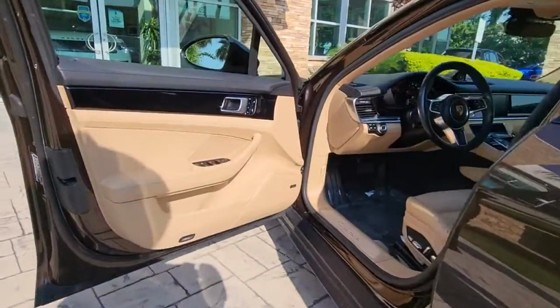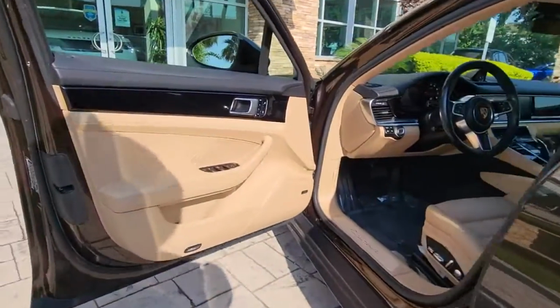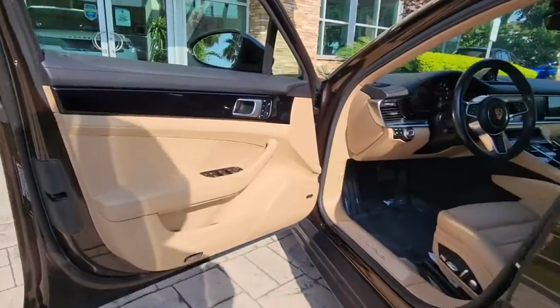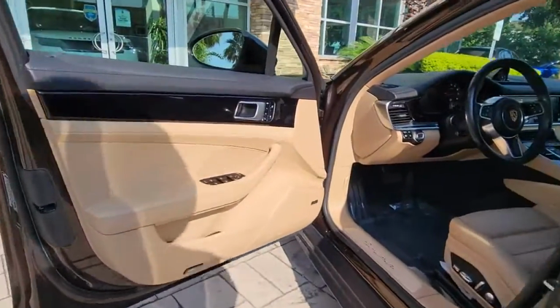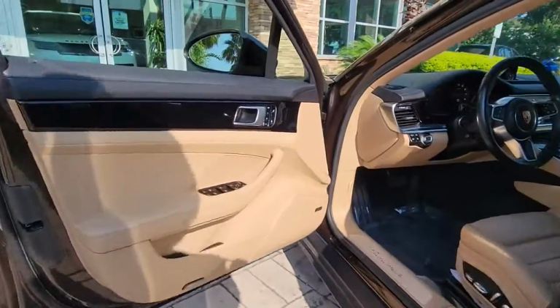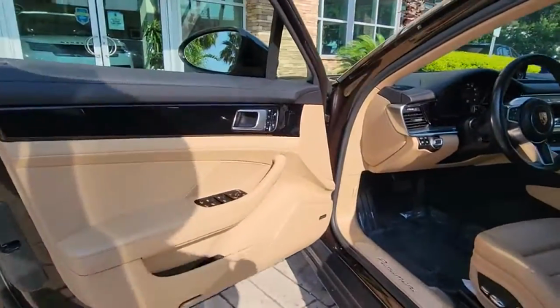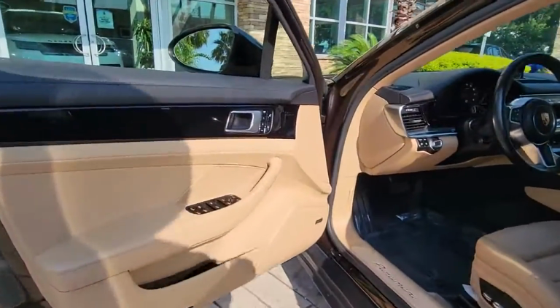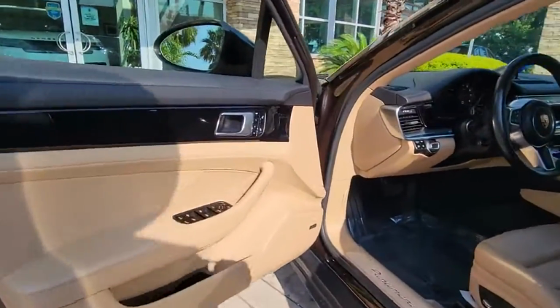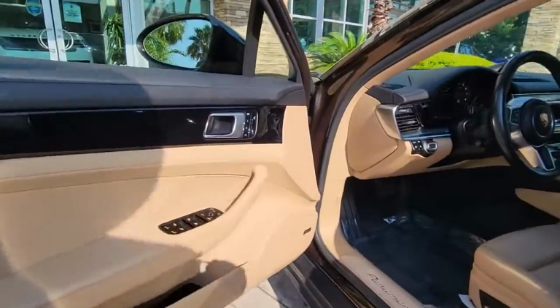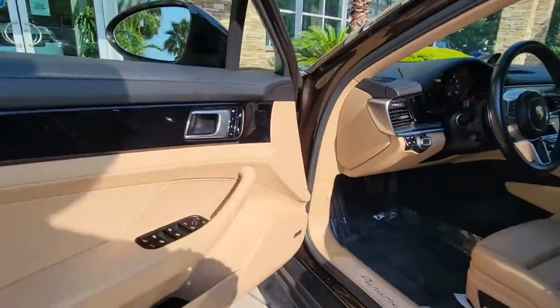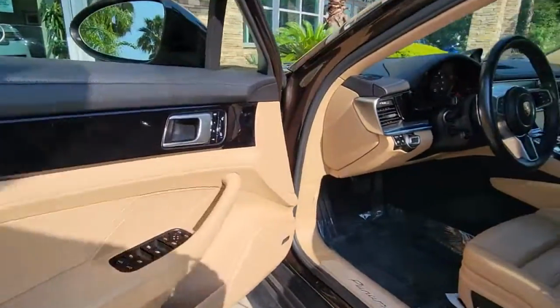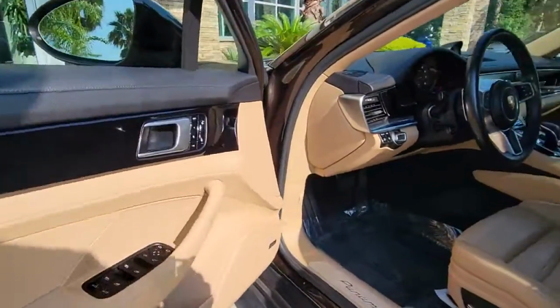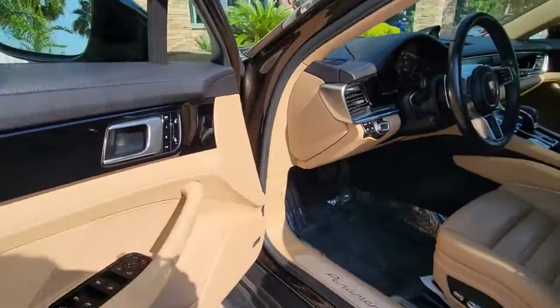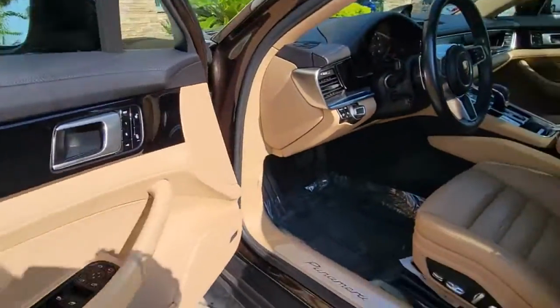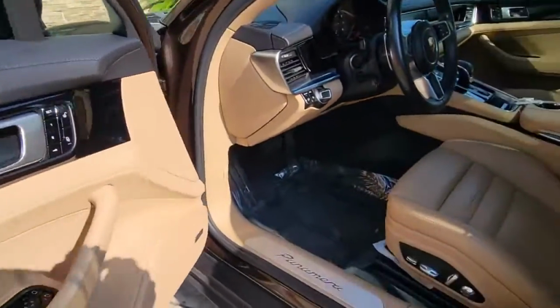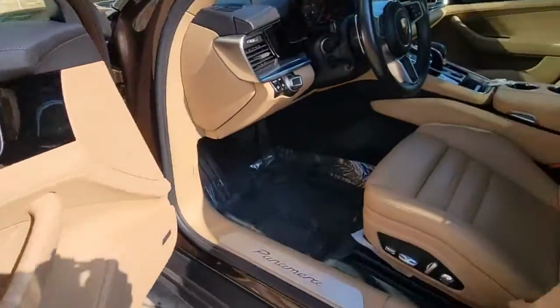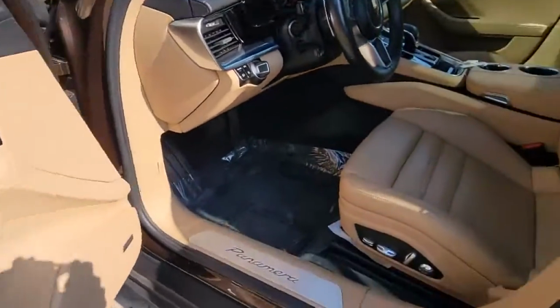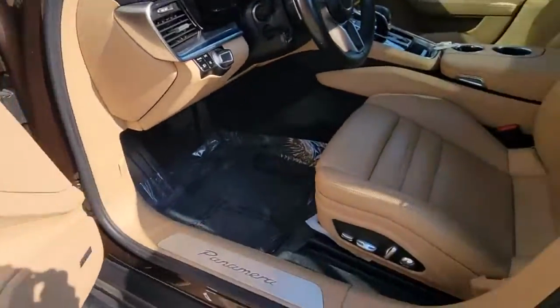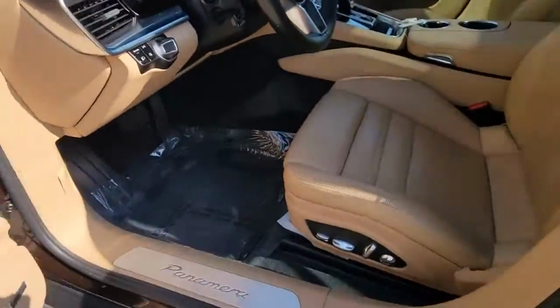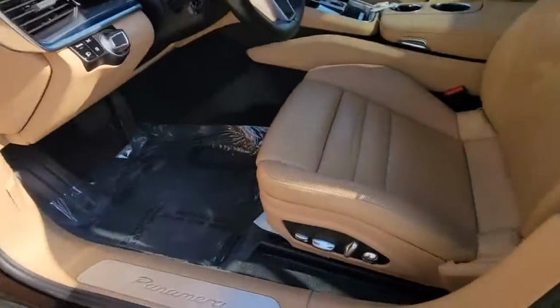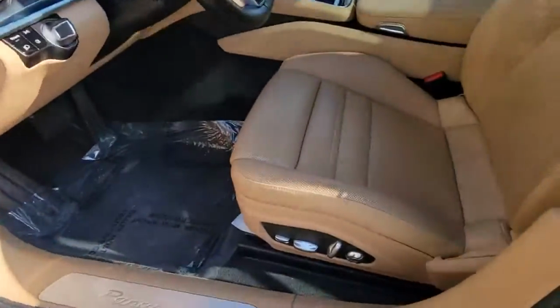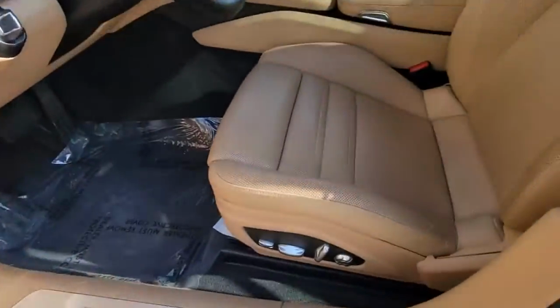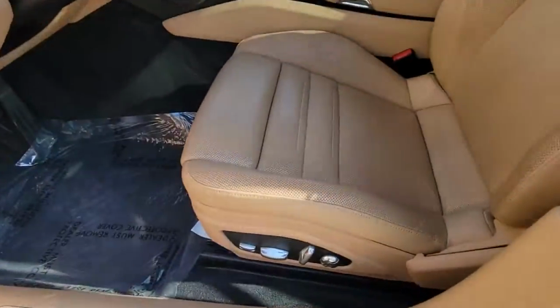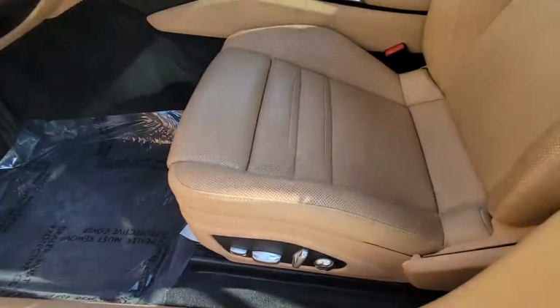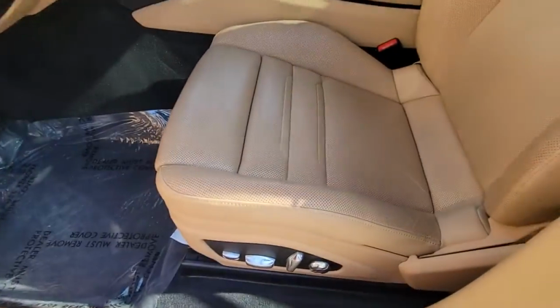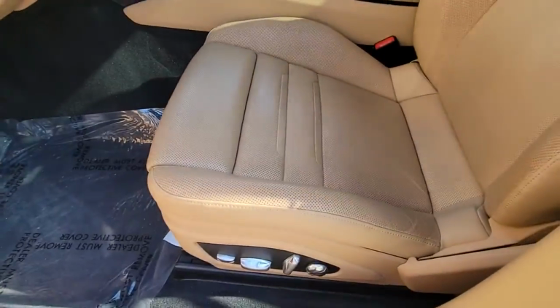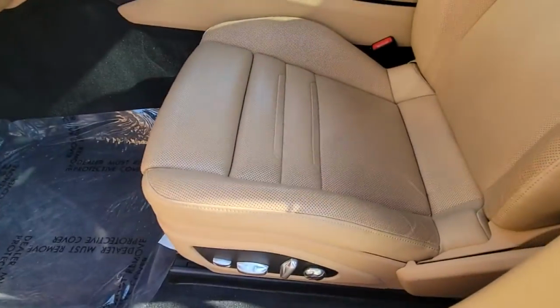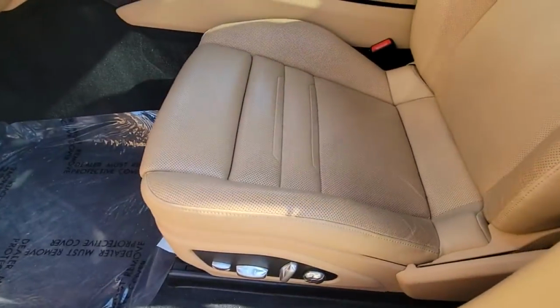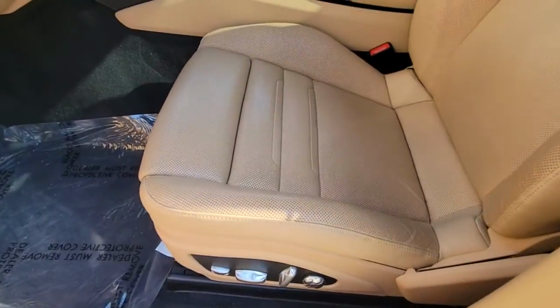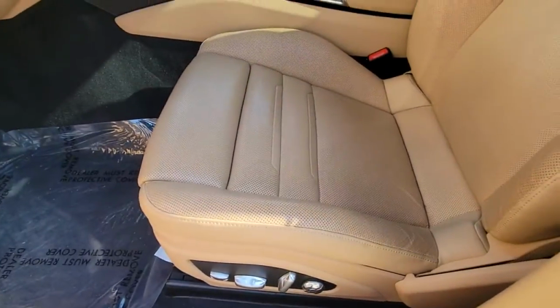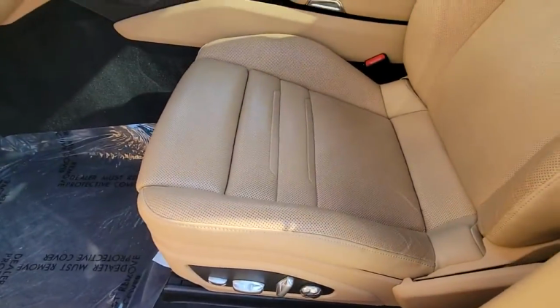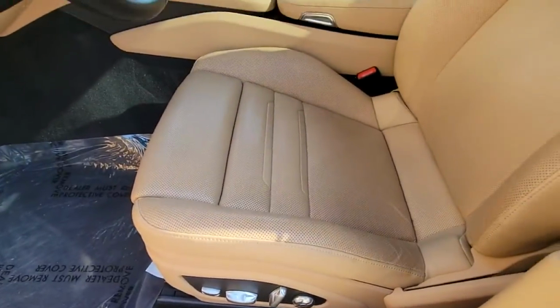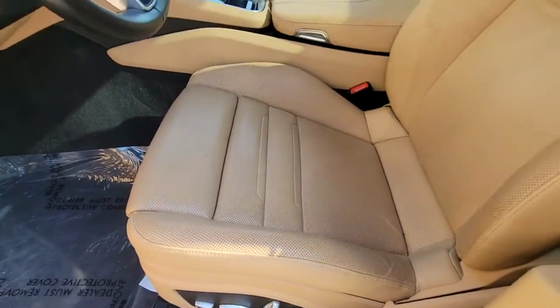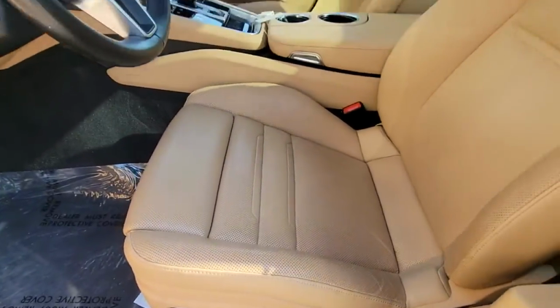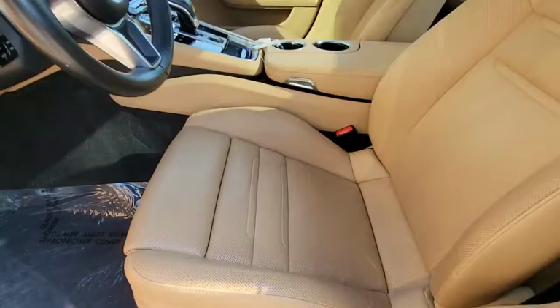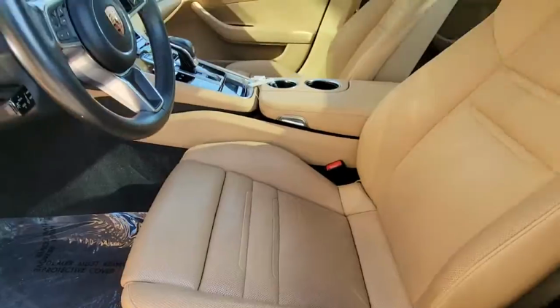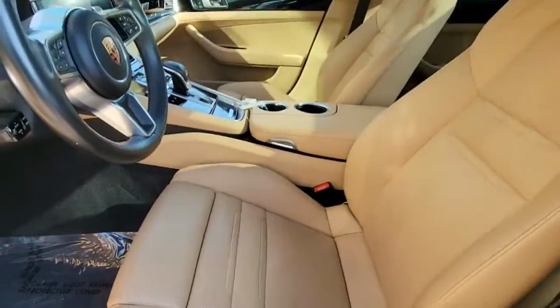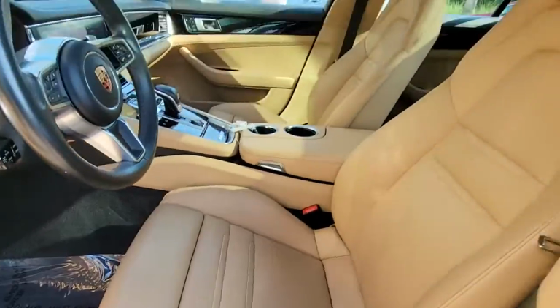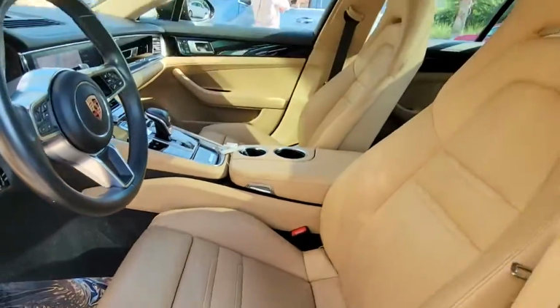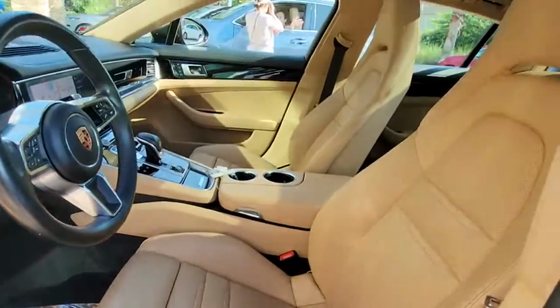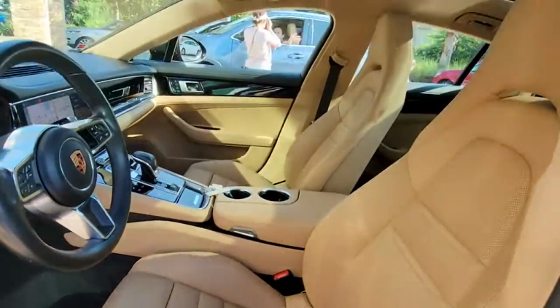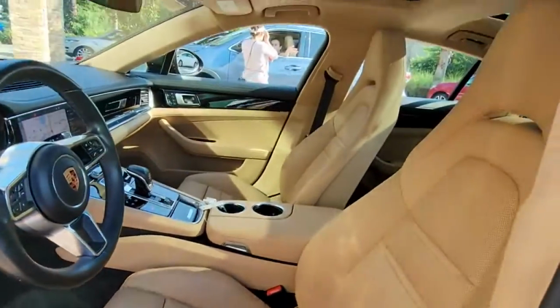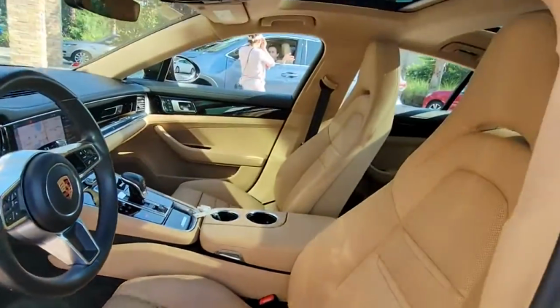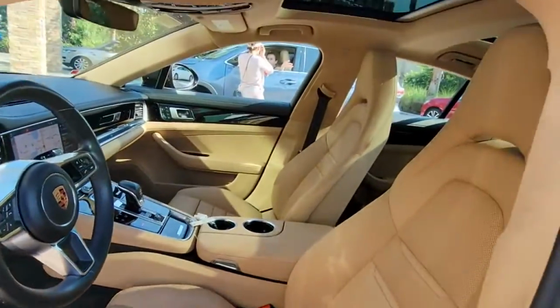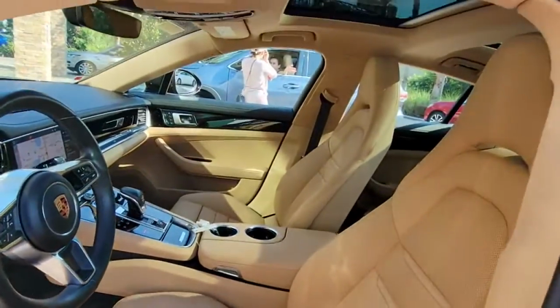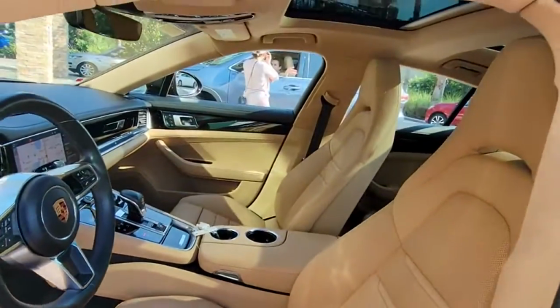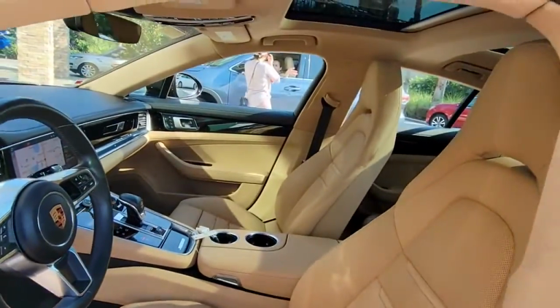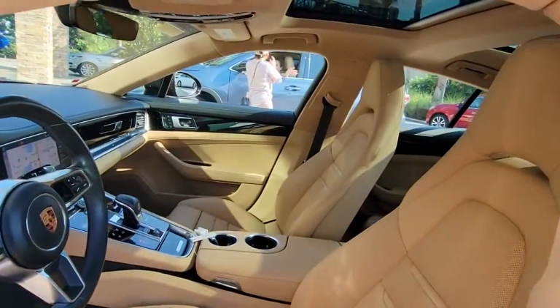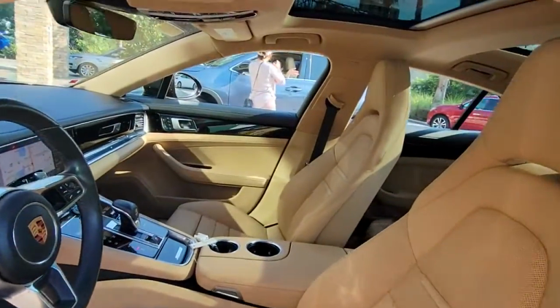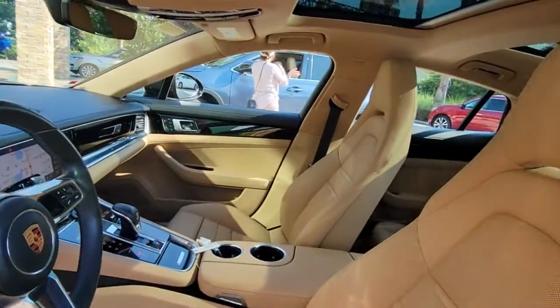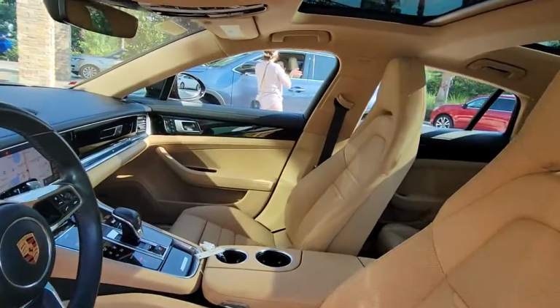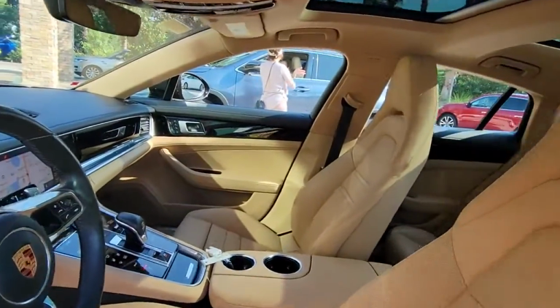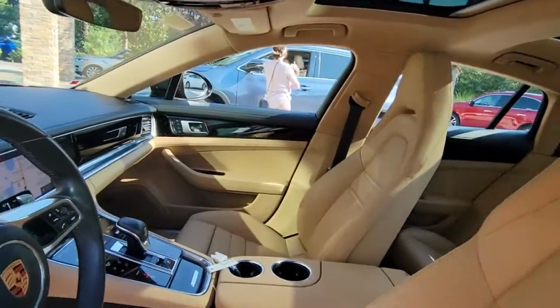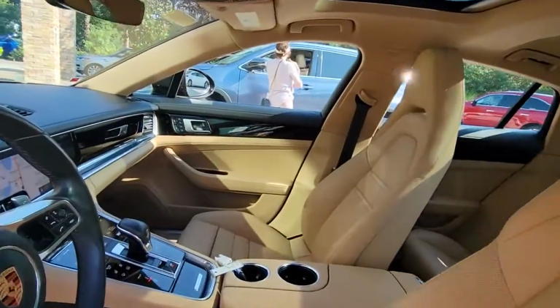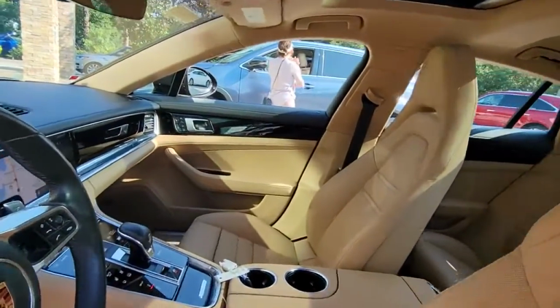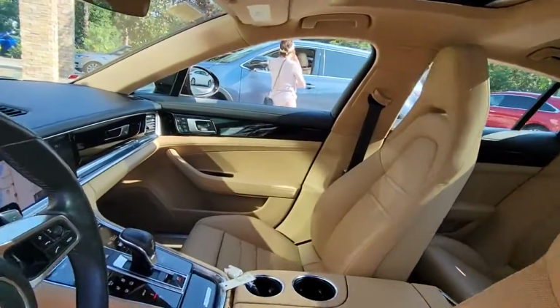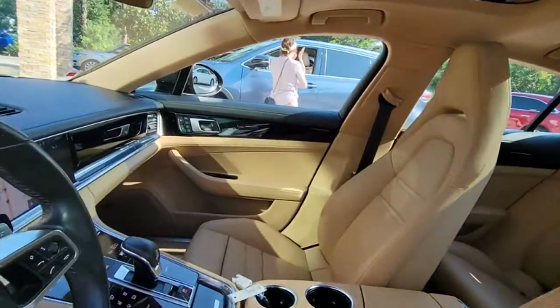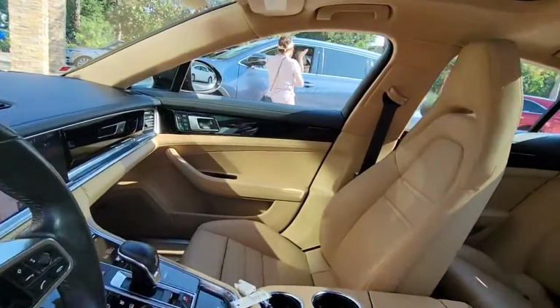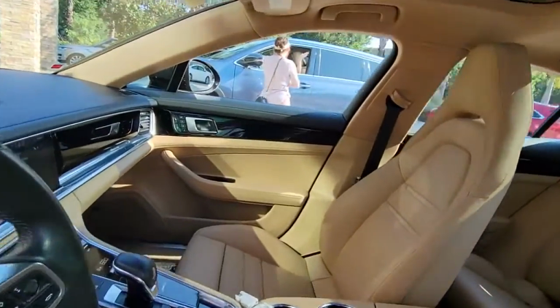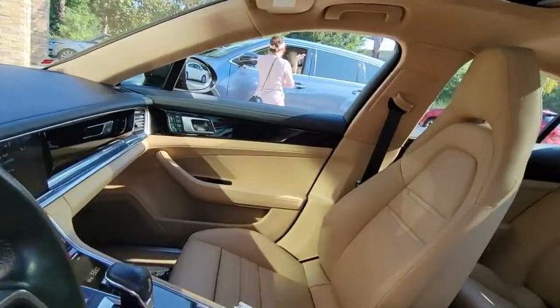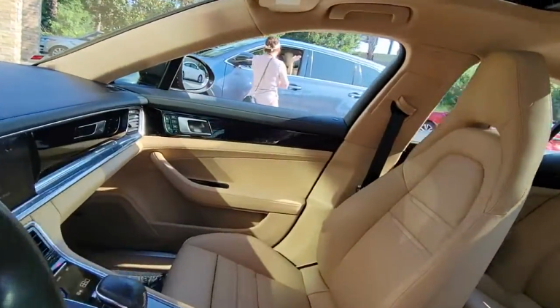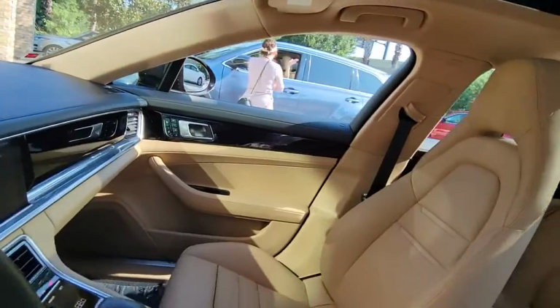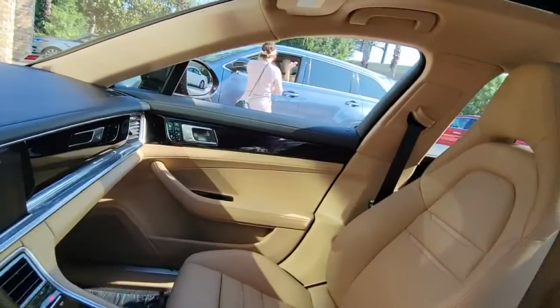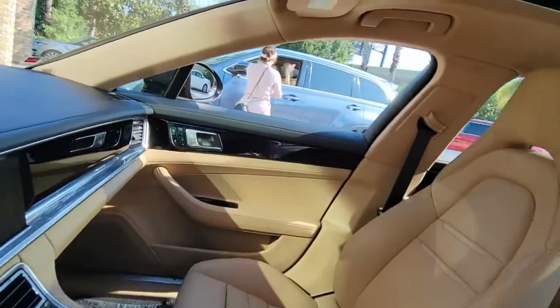Make the drive extraordinary in this dynamic Panamera. Come in for a road test — our team will make it the best part of your day.